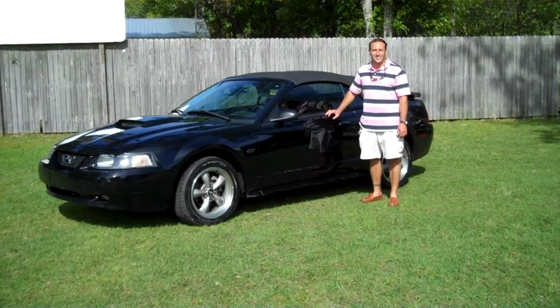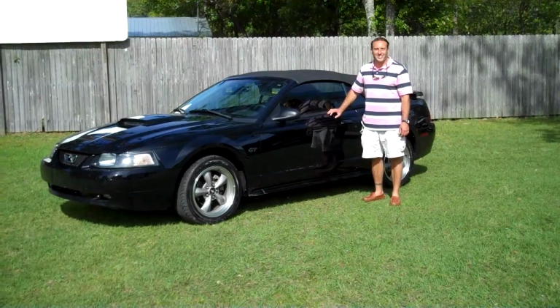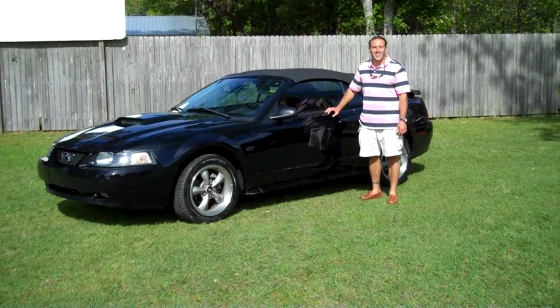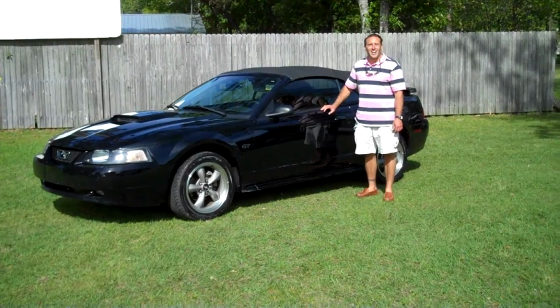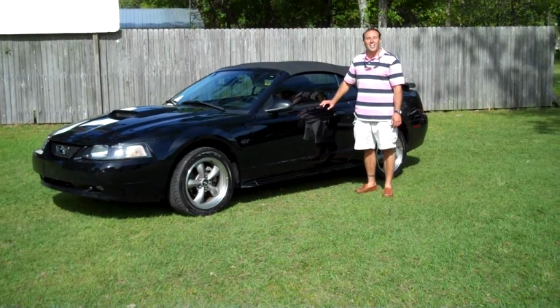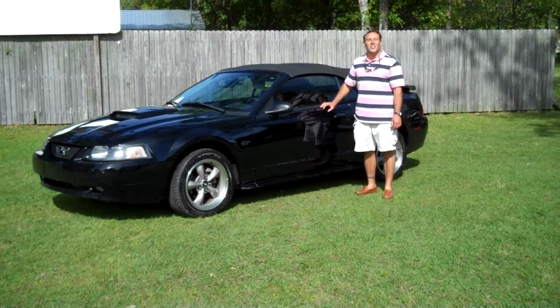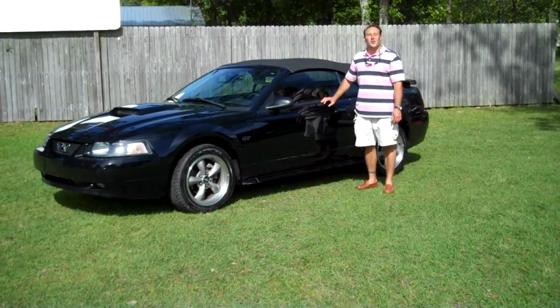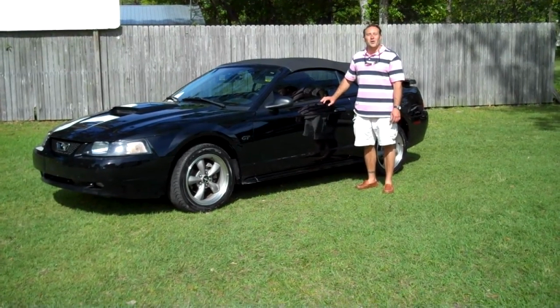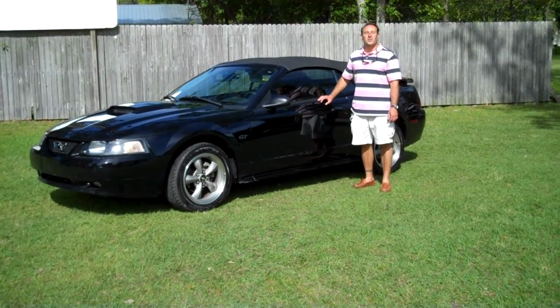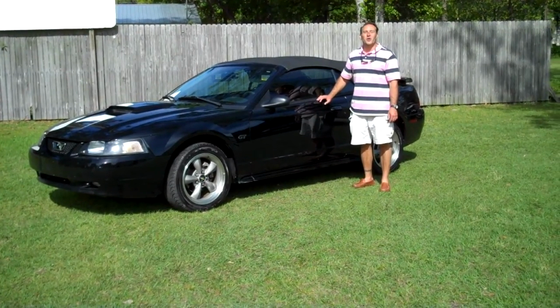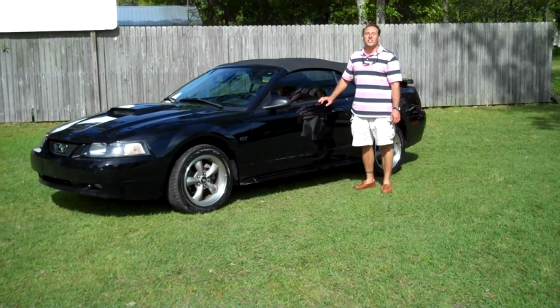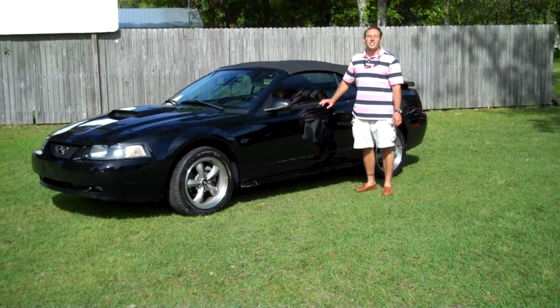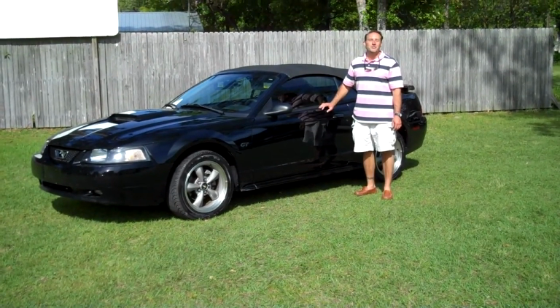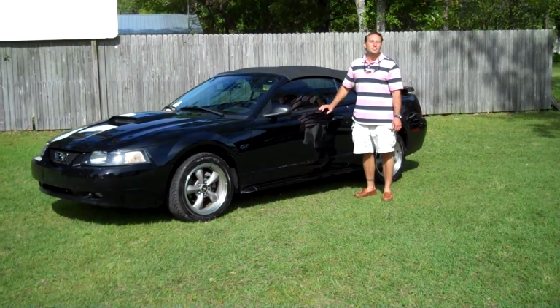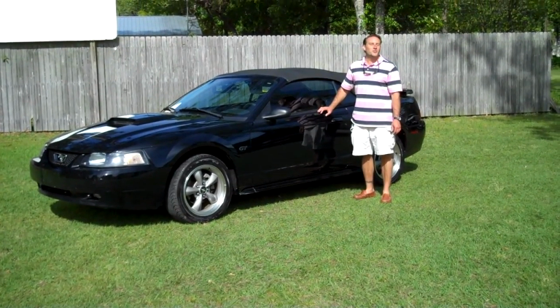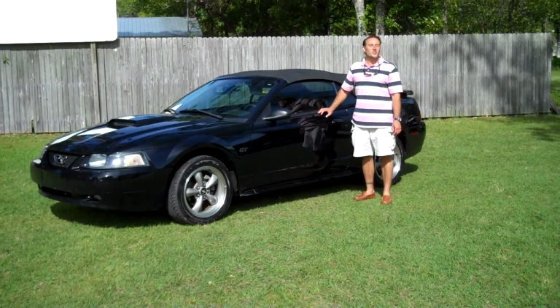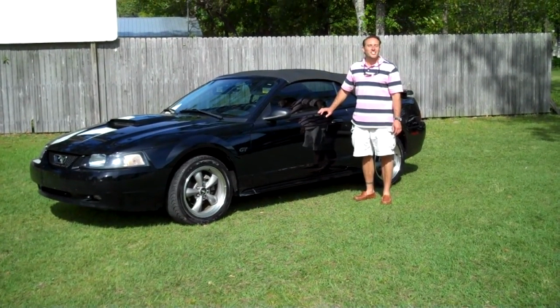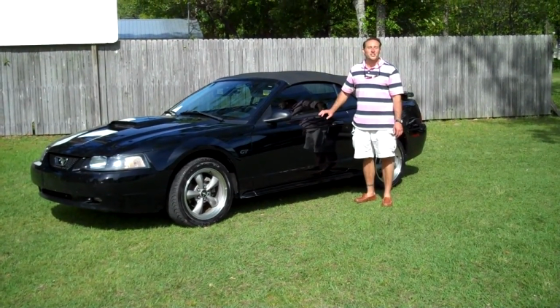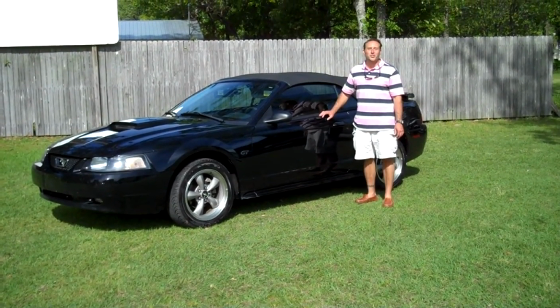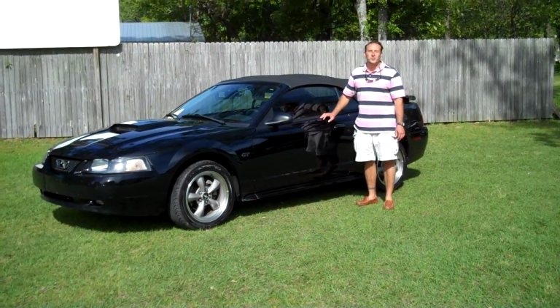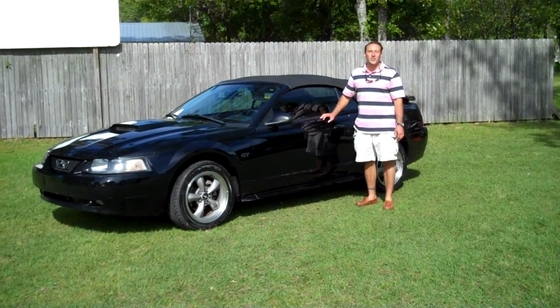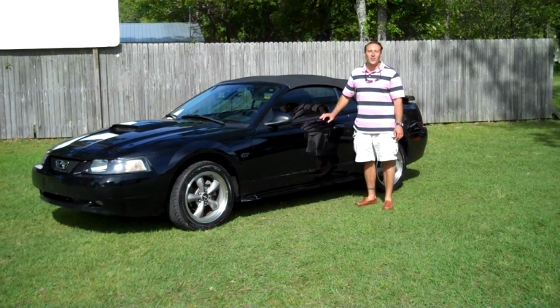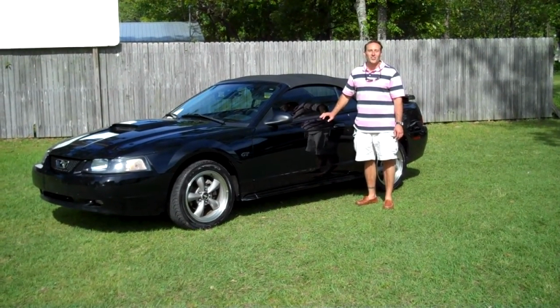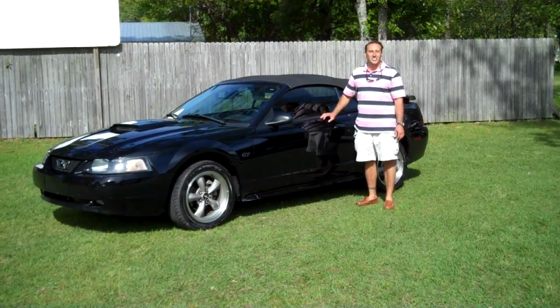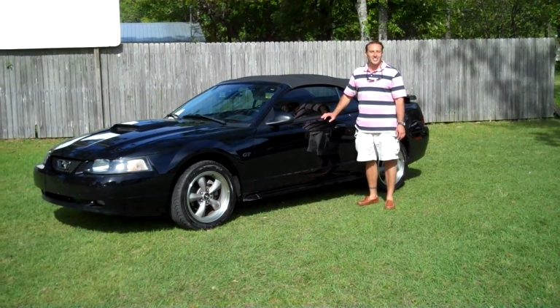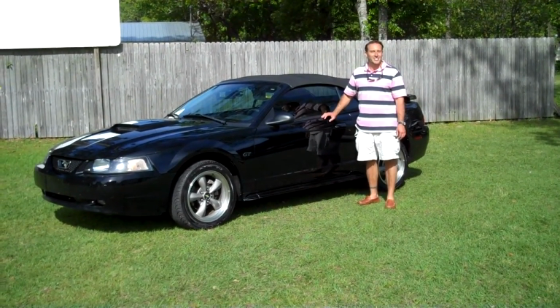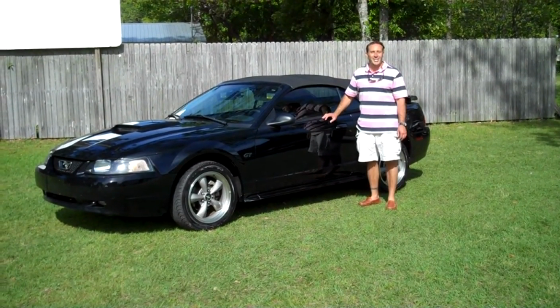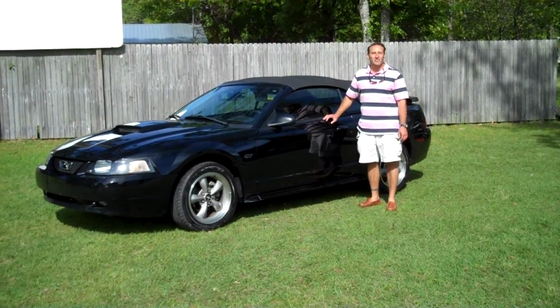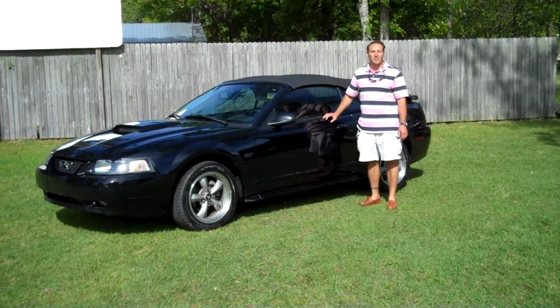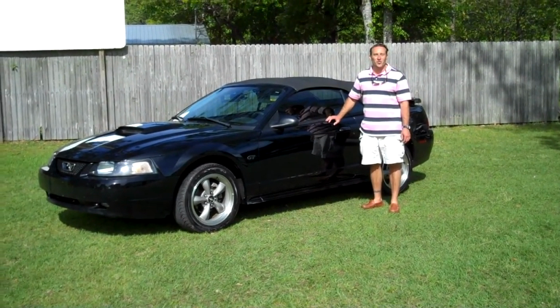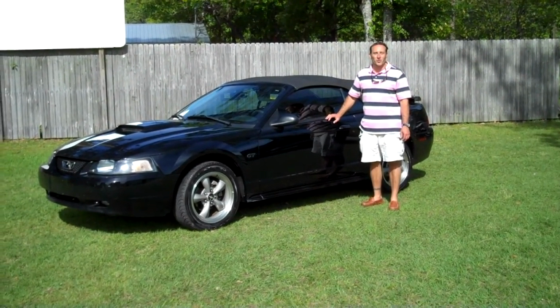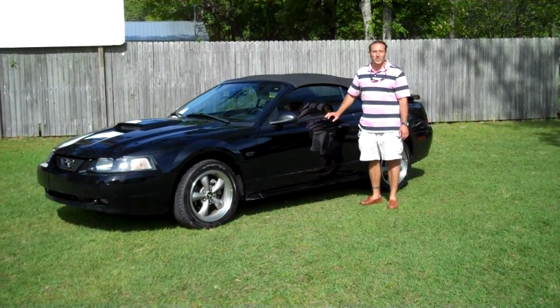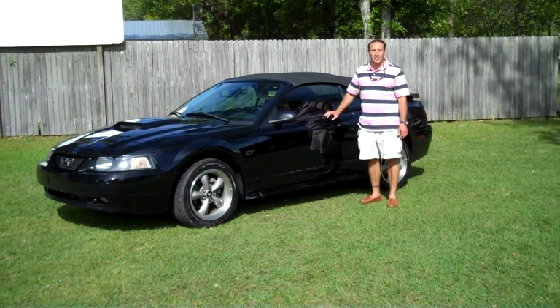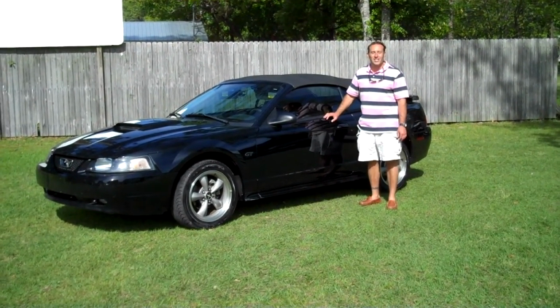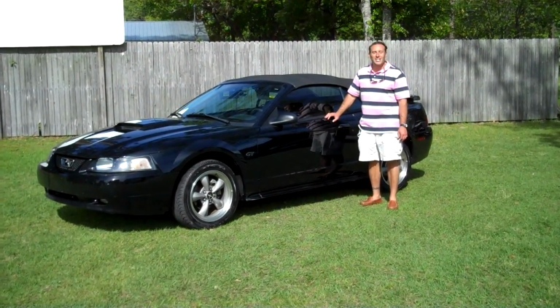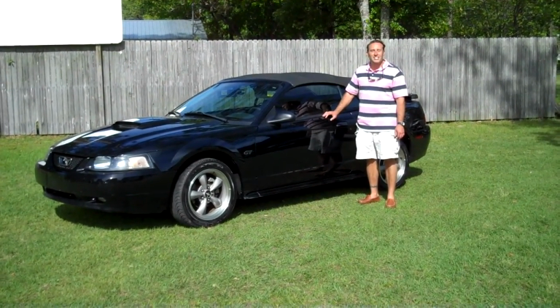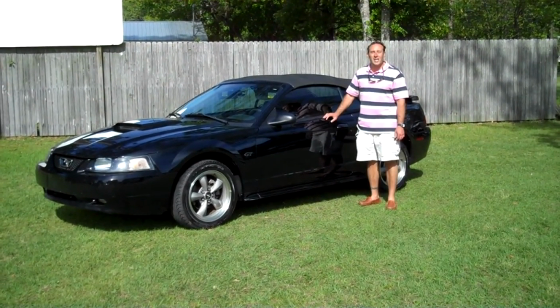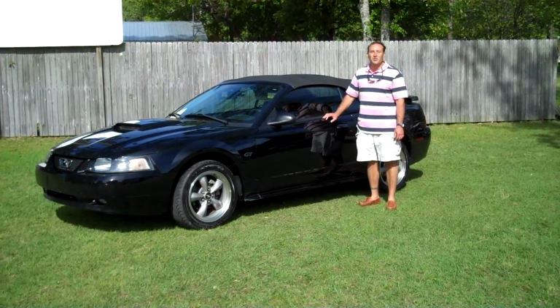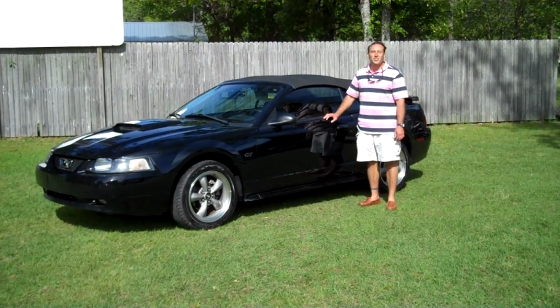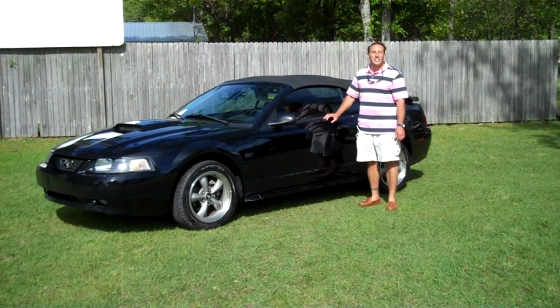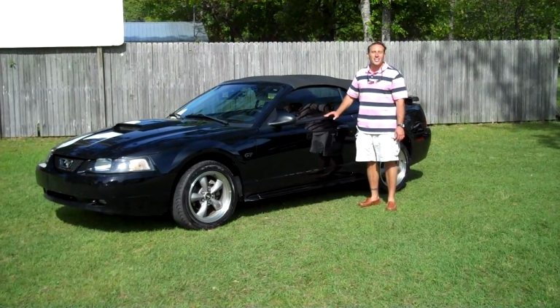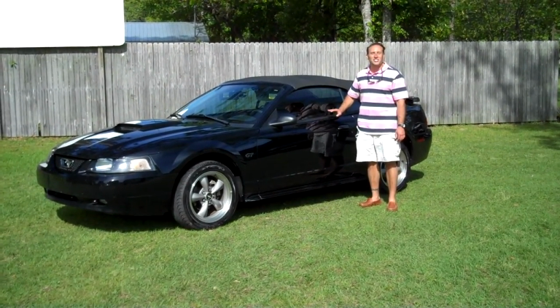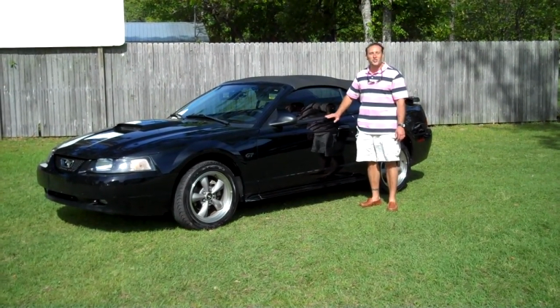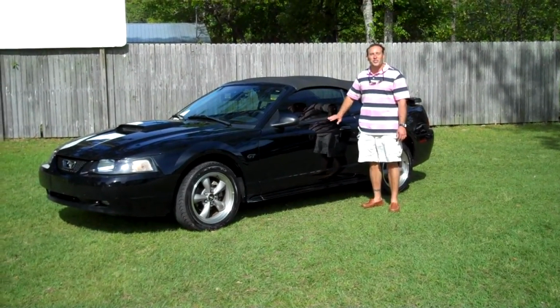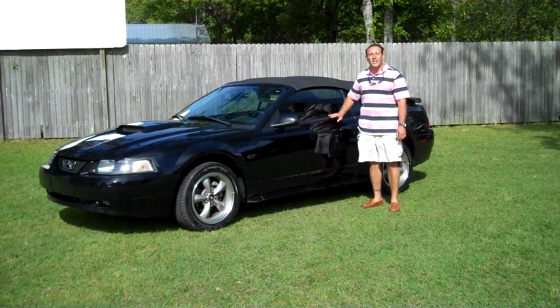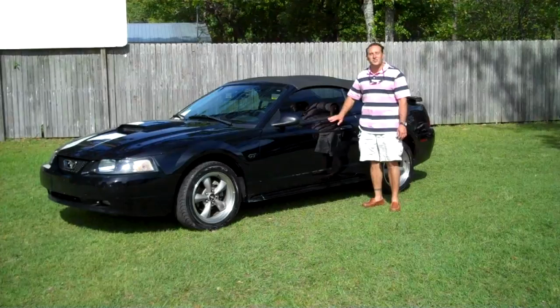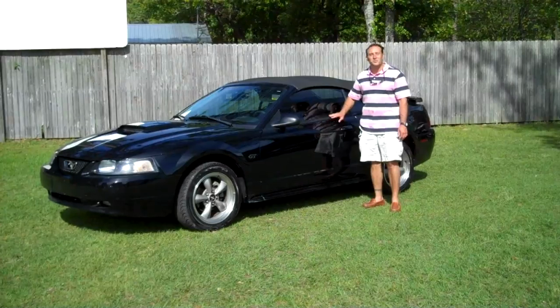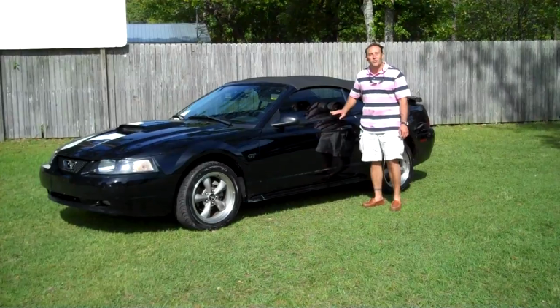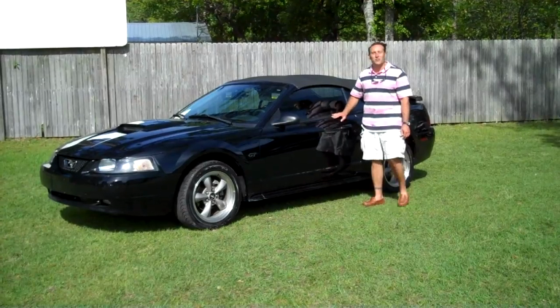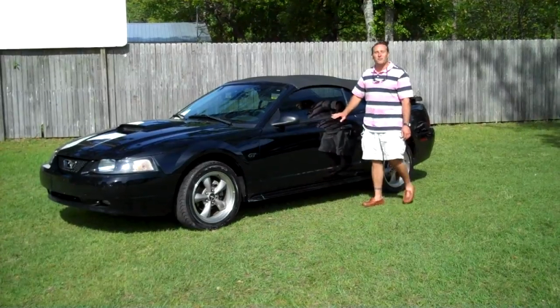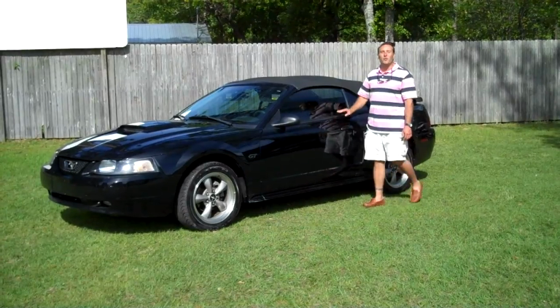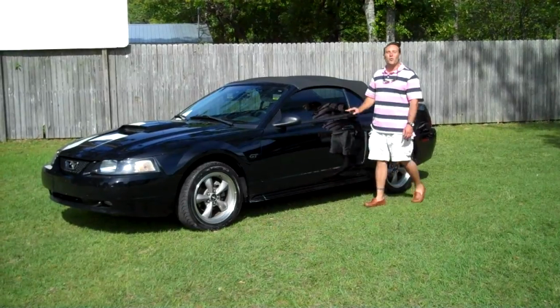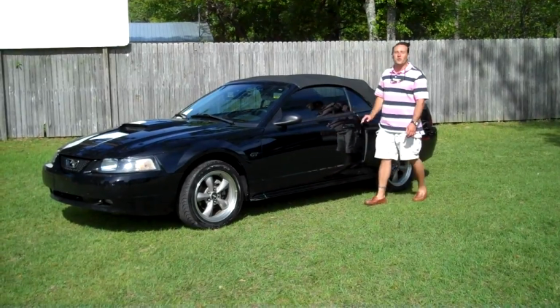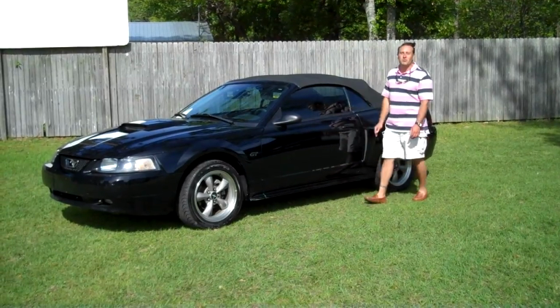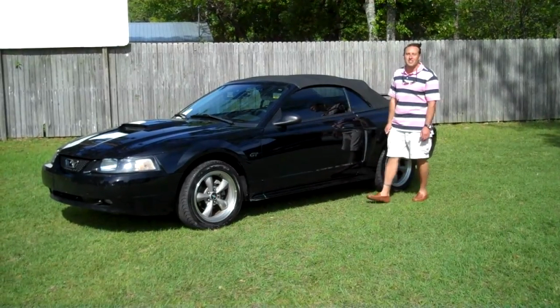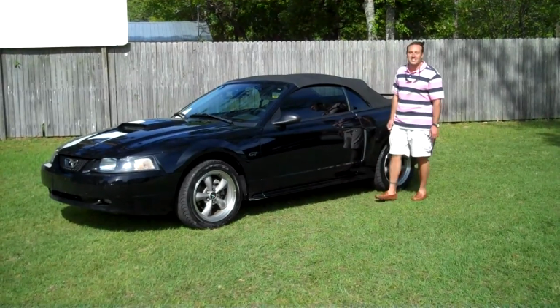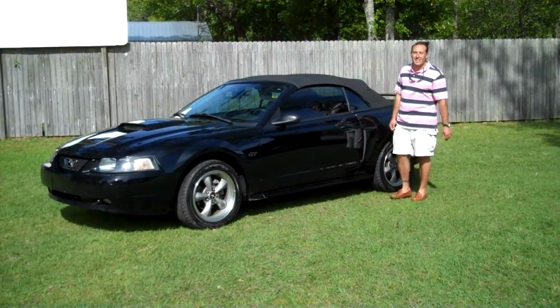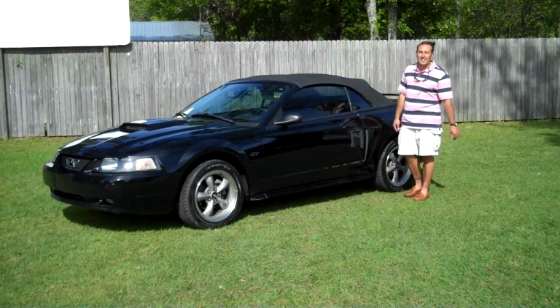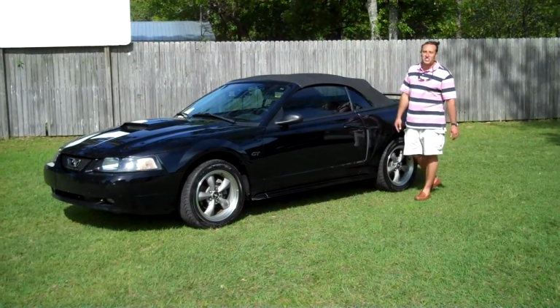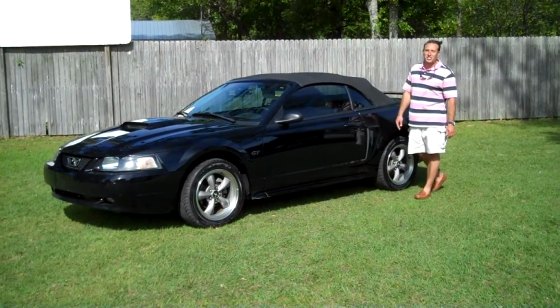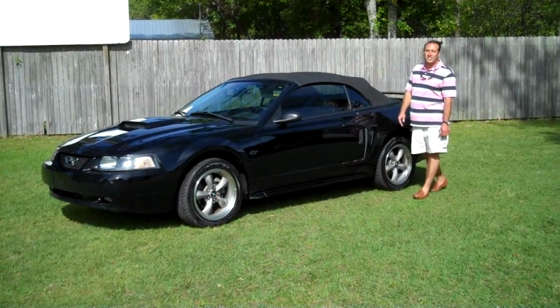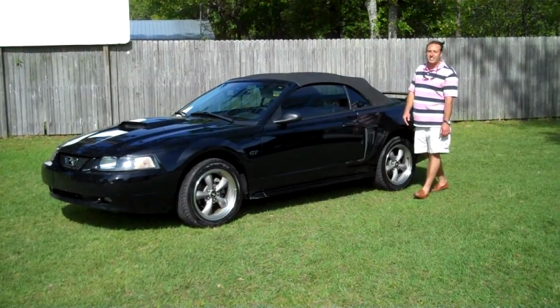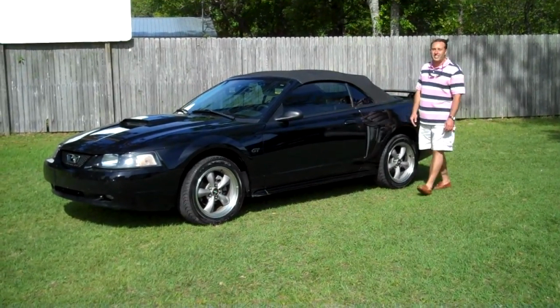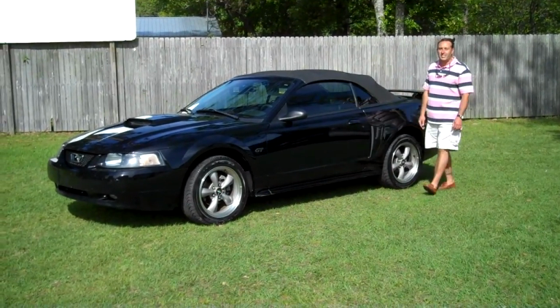Hello, I'm Cody Clemons for Leisure Used Cars in Lynn Haven, Florida. Today we're looking at a 2001 Ford Mustang GT.